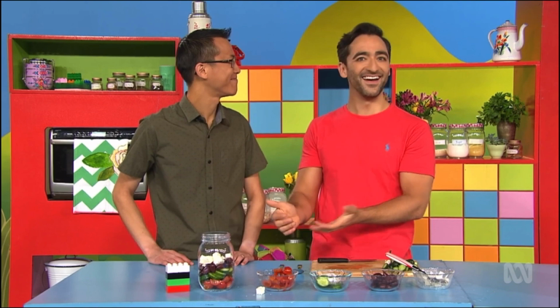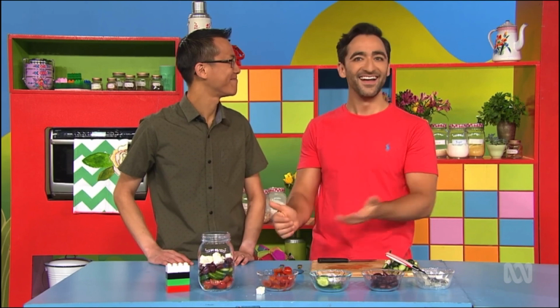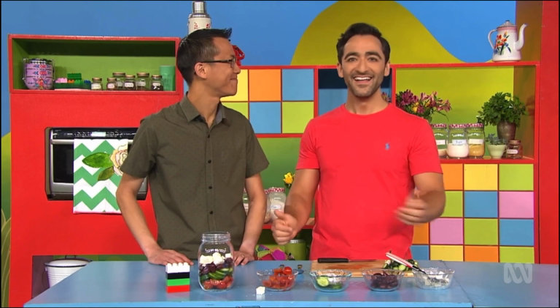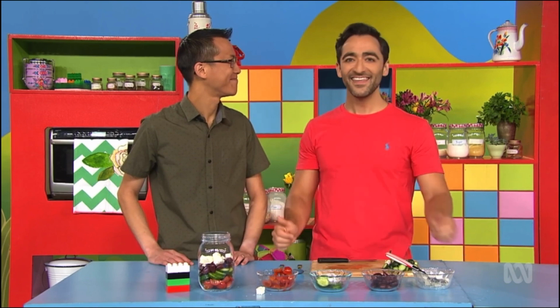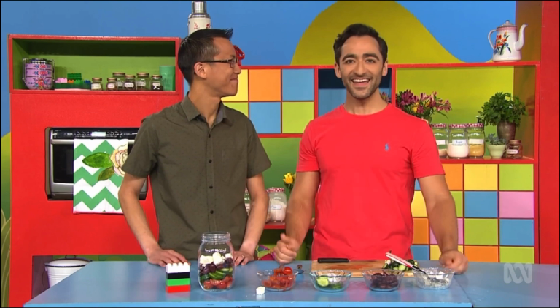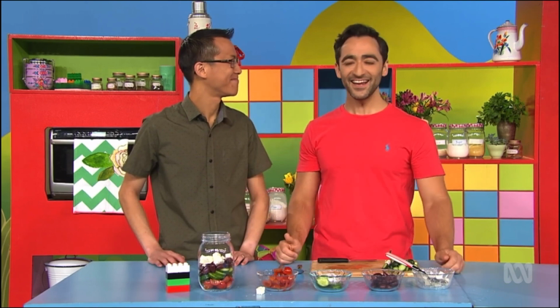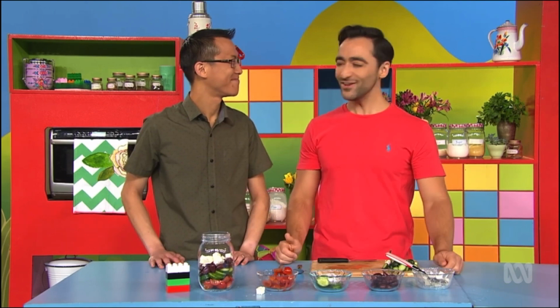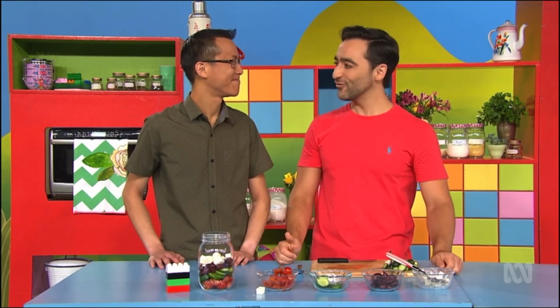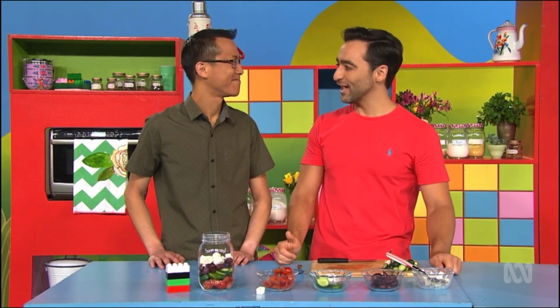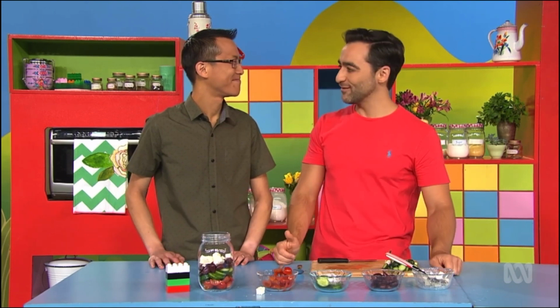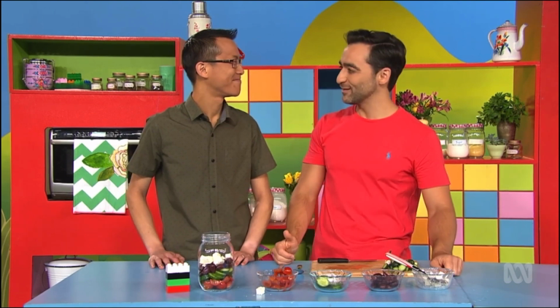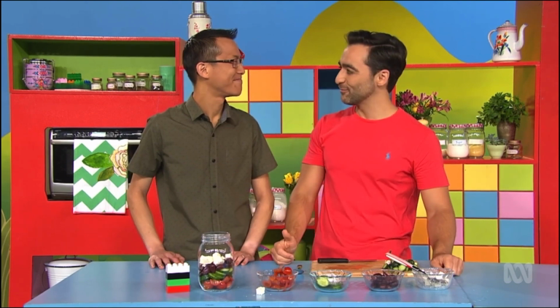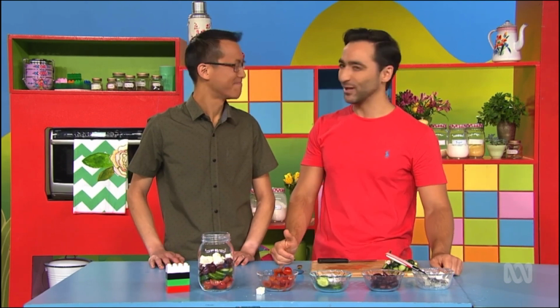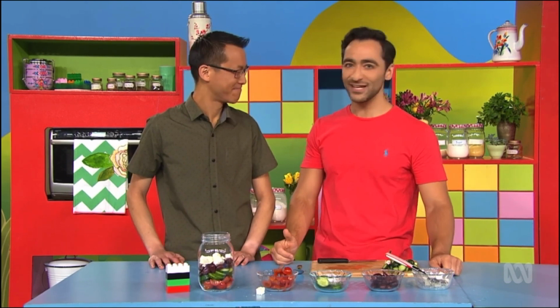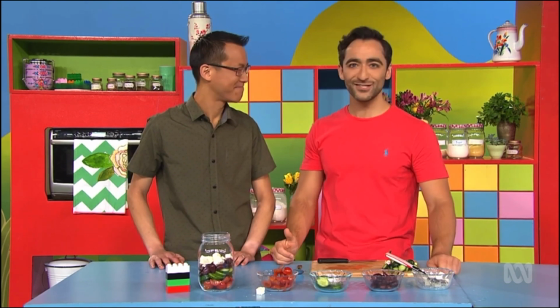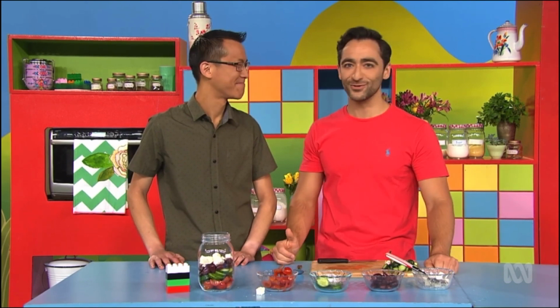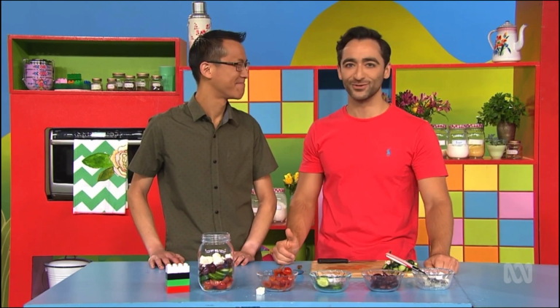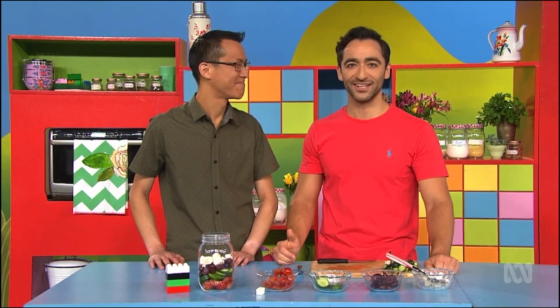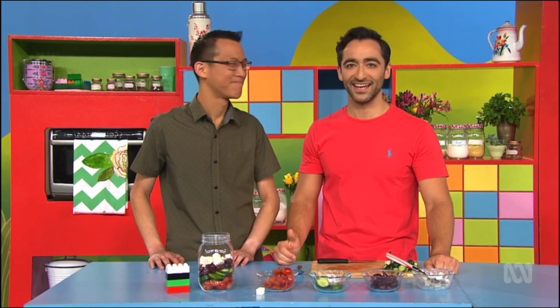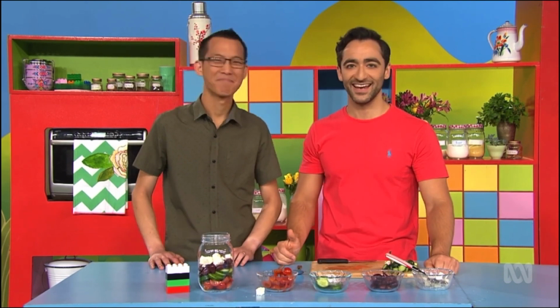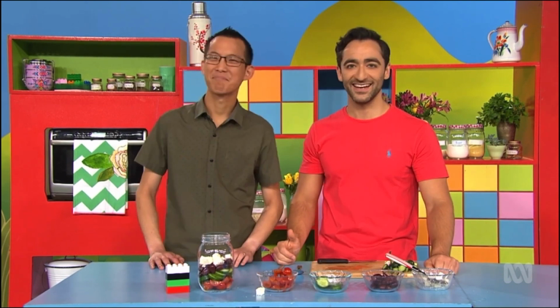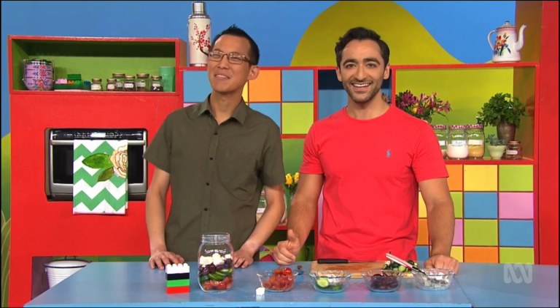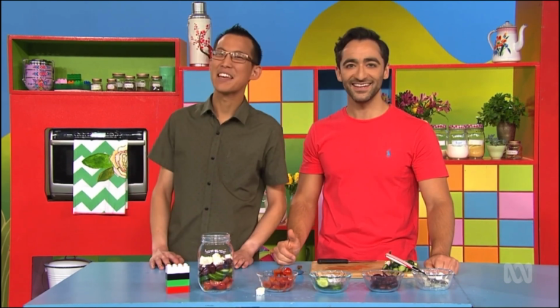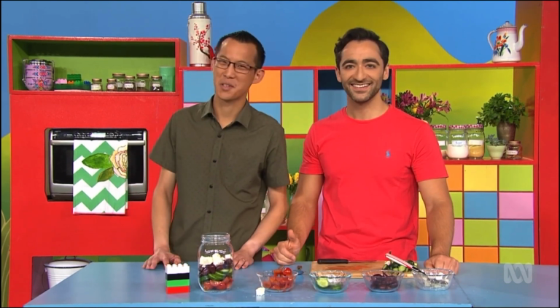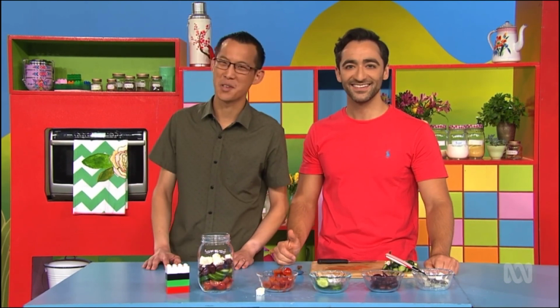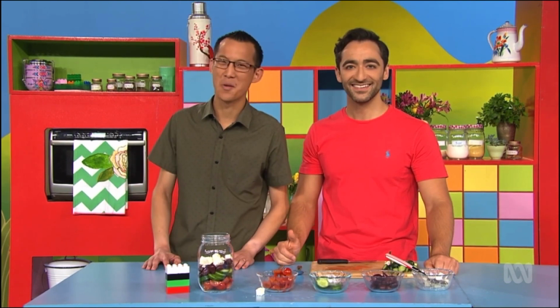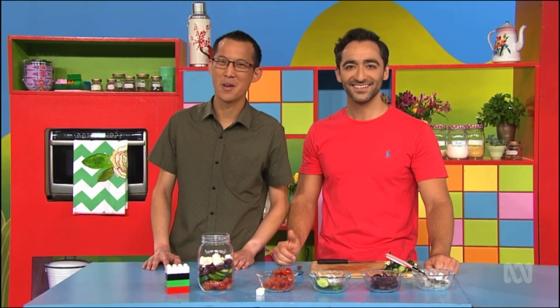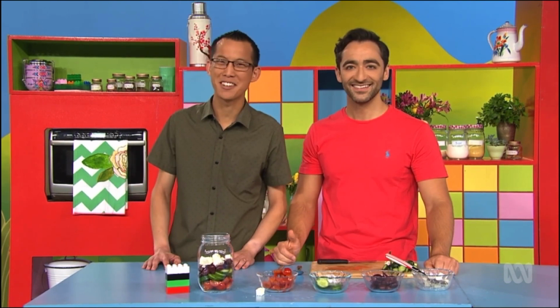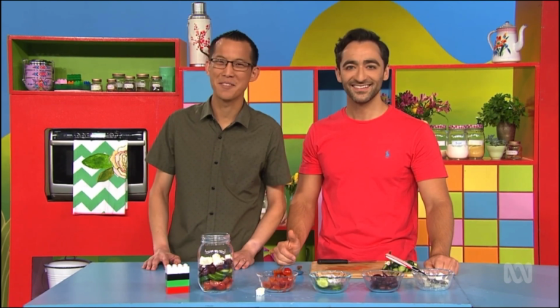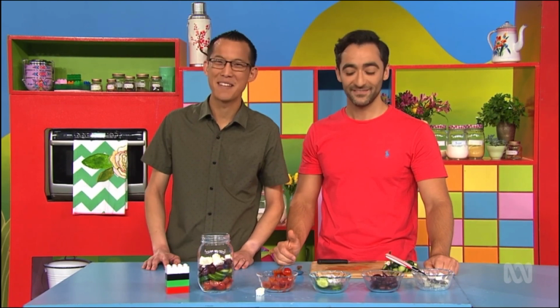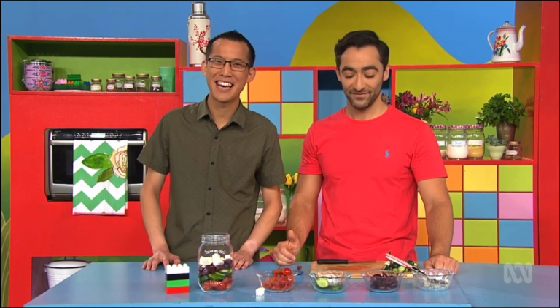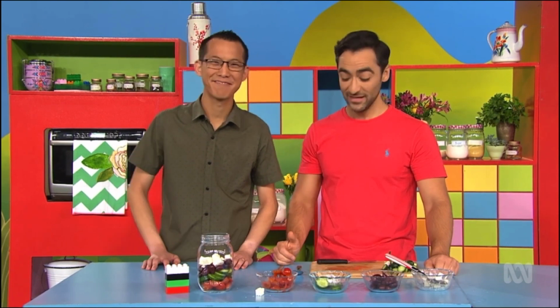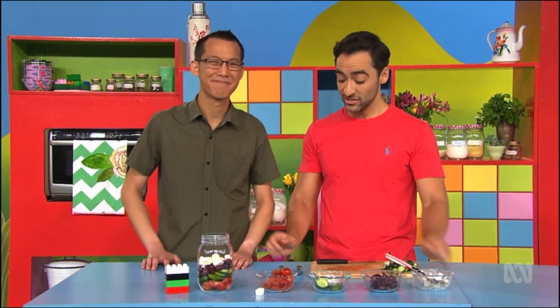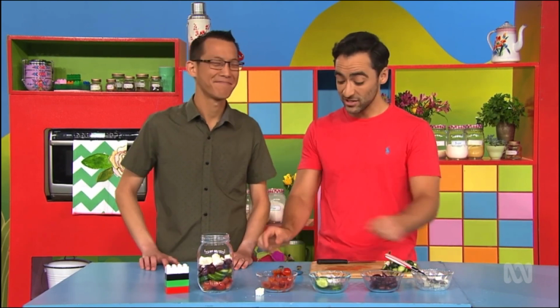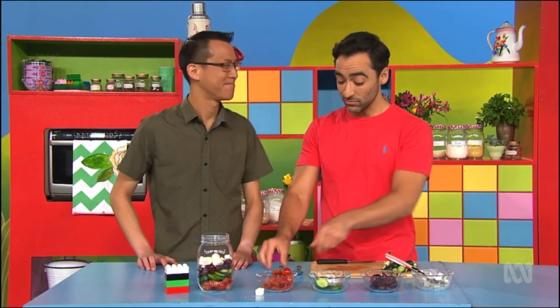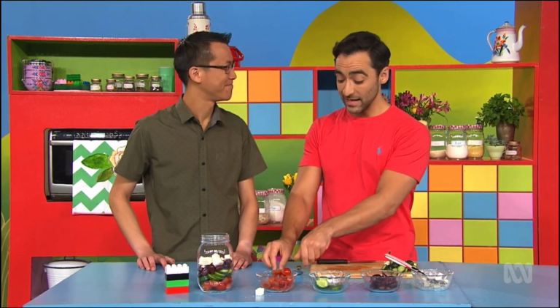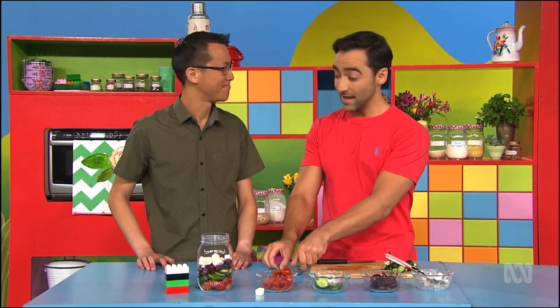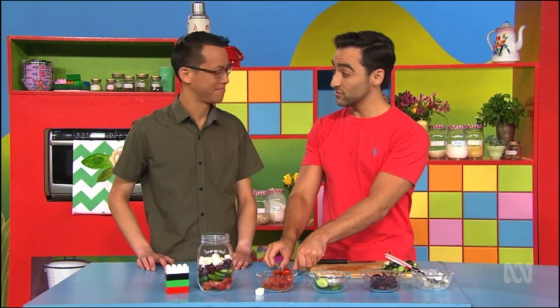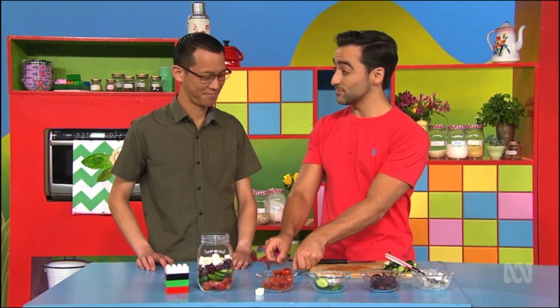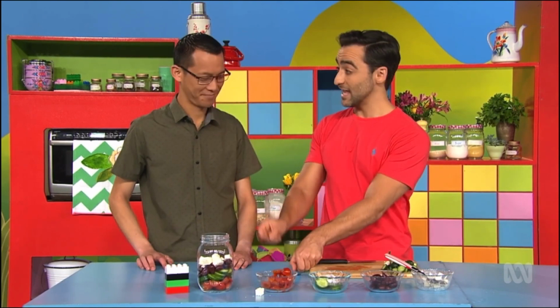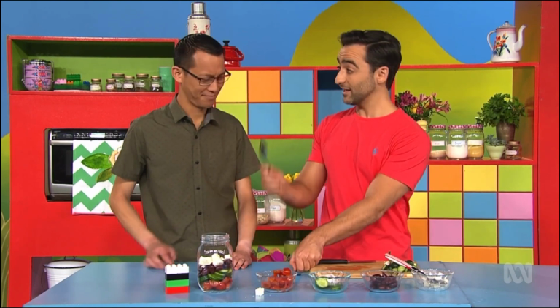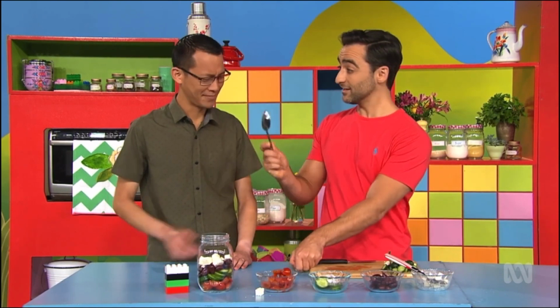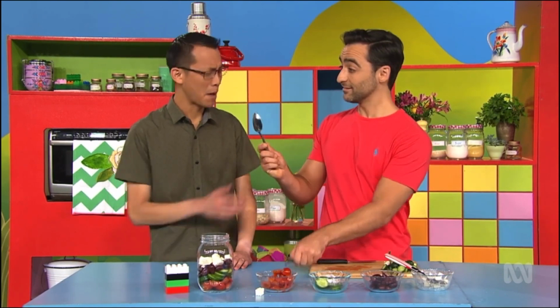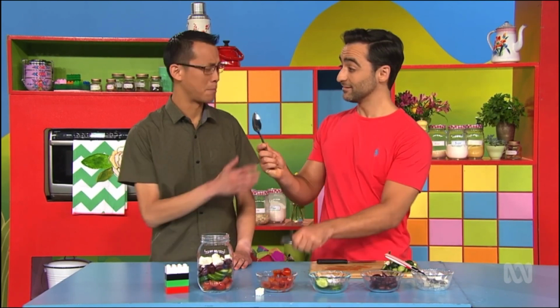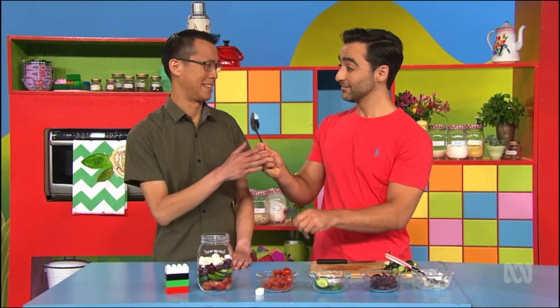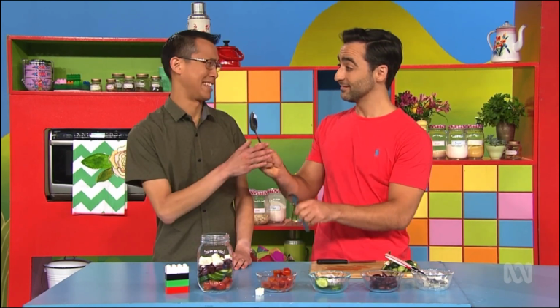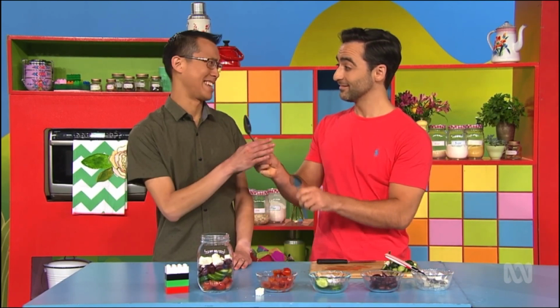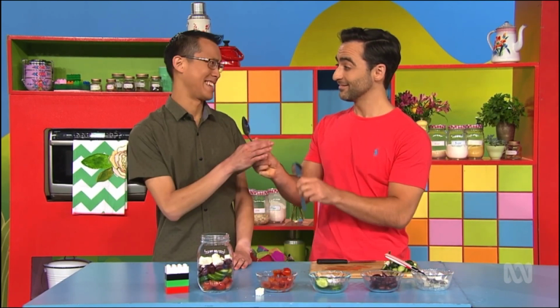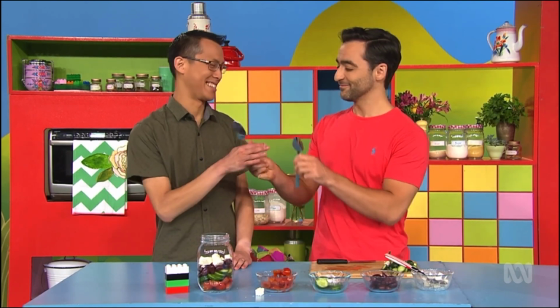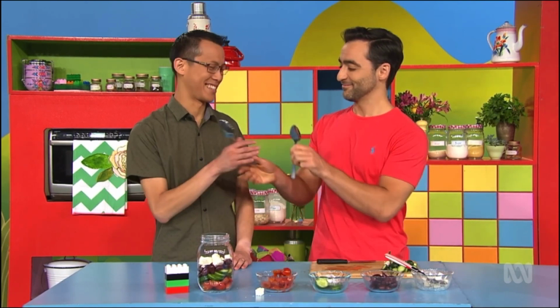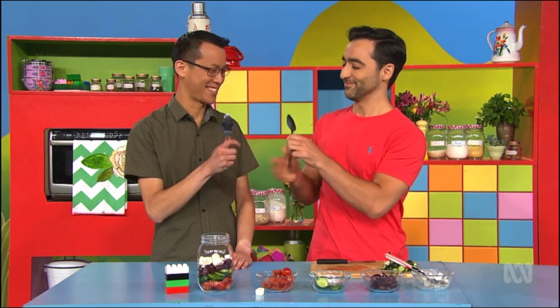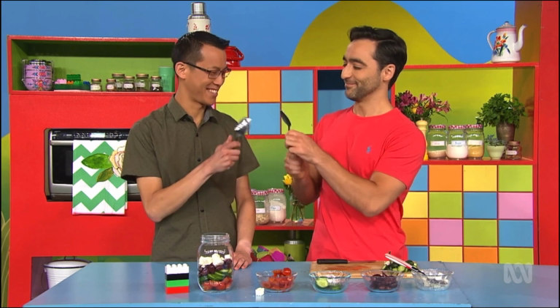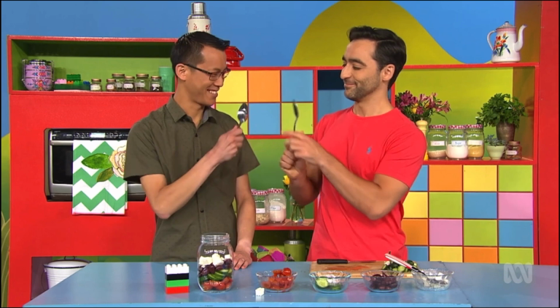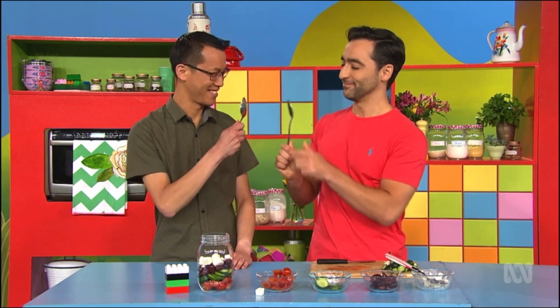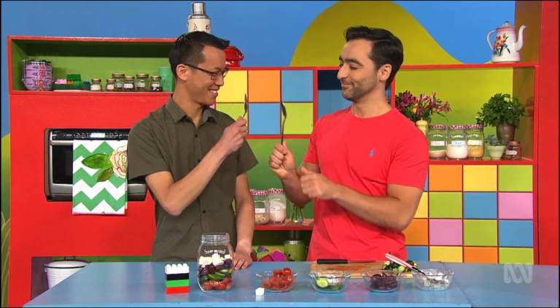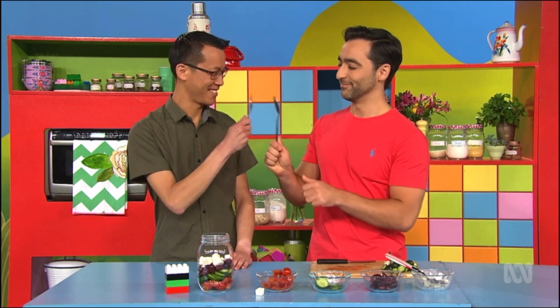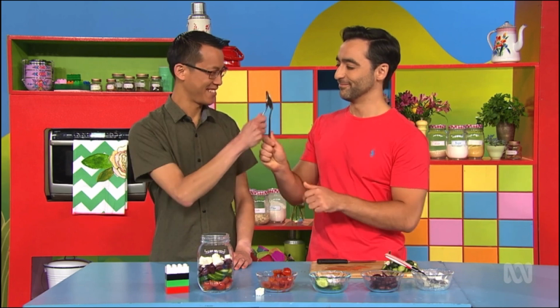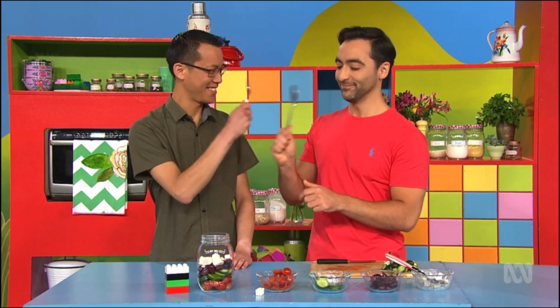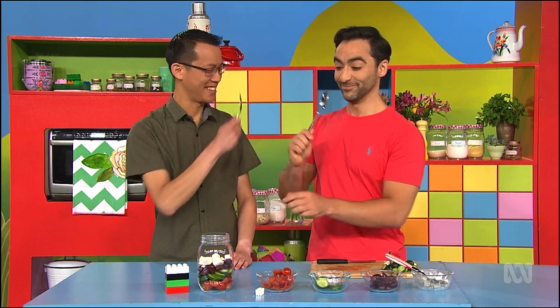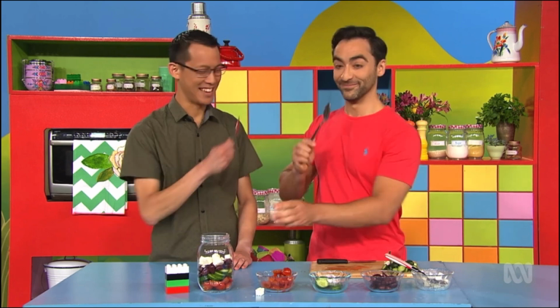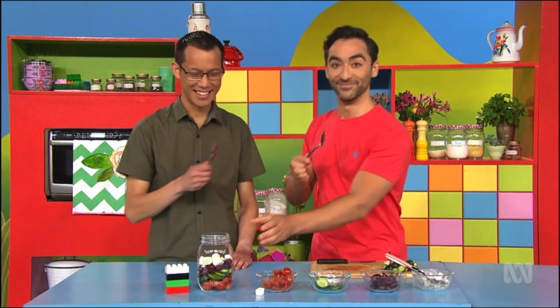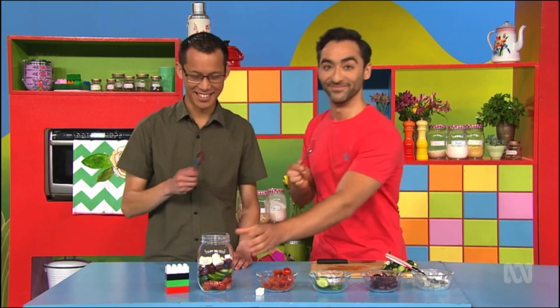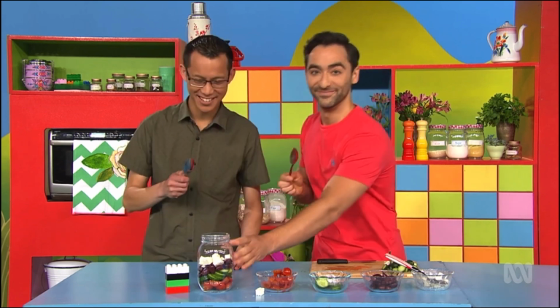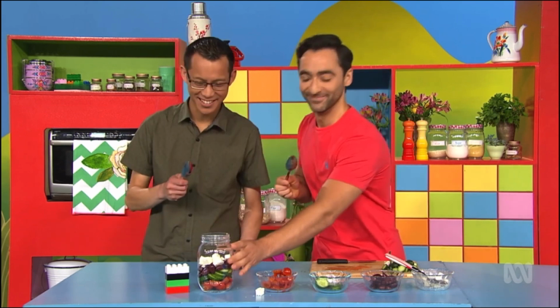Thank you for coming to play school today, Eddie. You're so welcome, Matt. Shall we have some salad? Please. Mmm. Thank you.